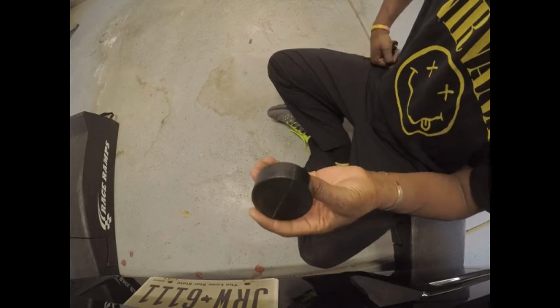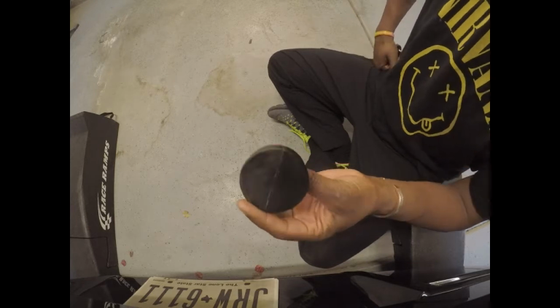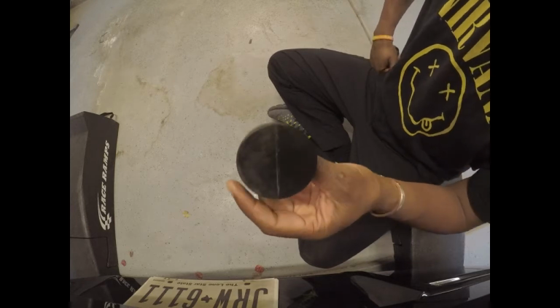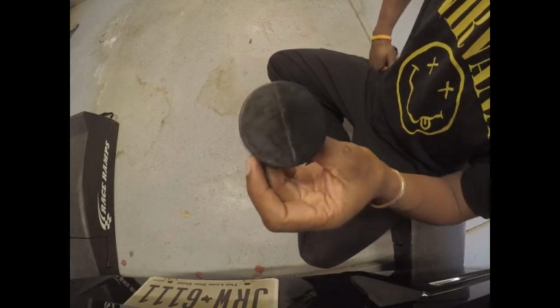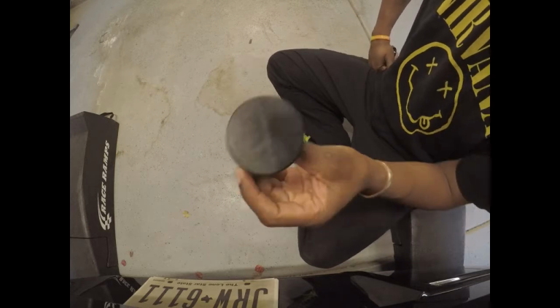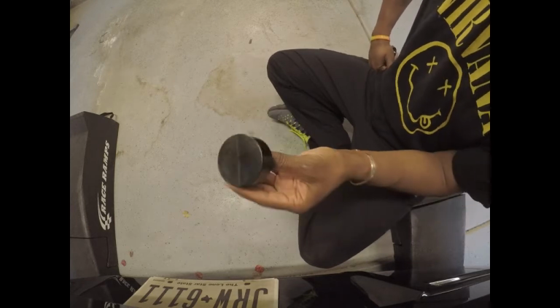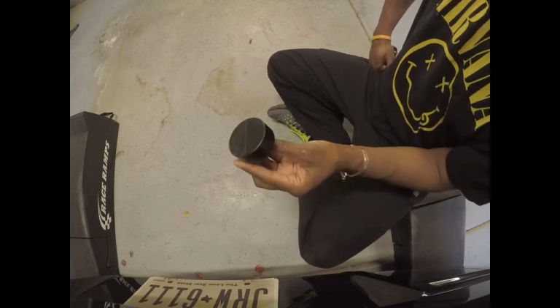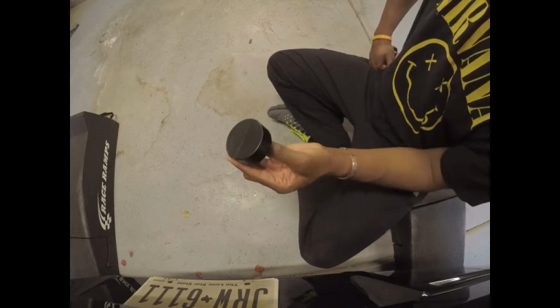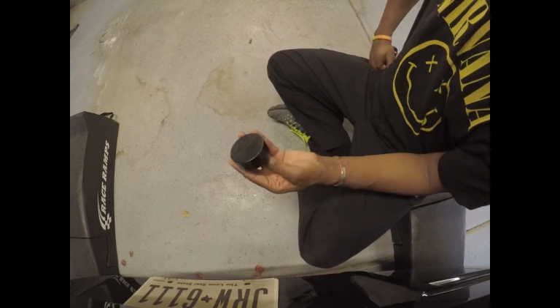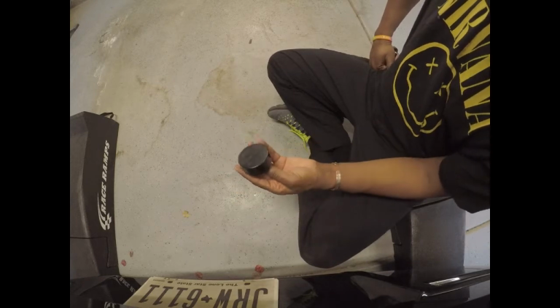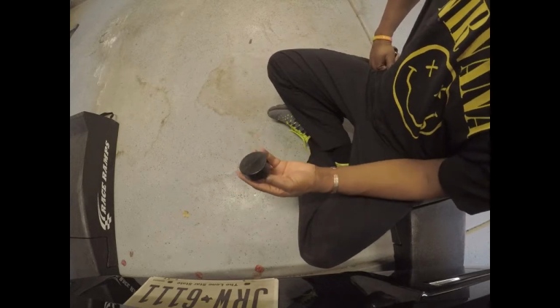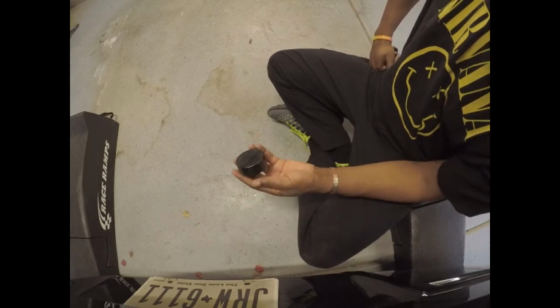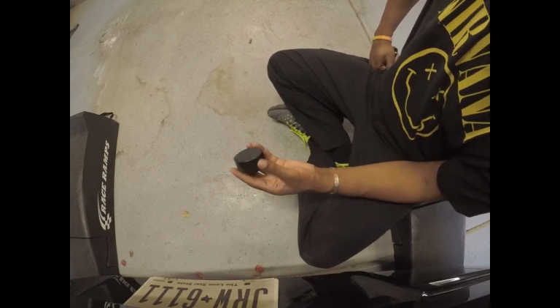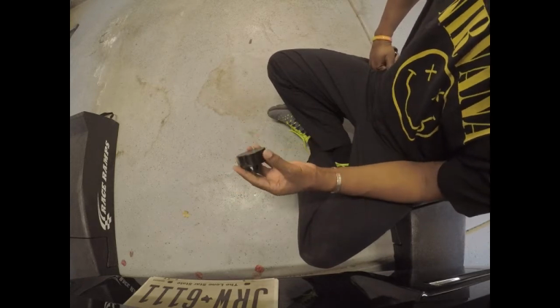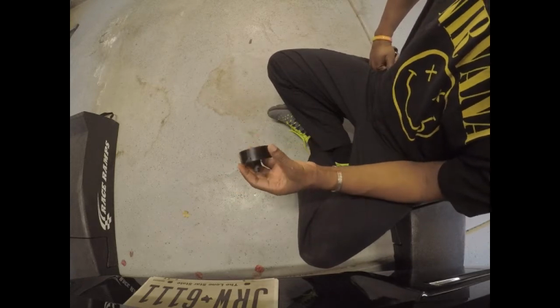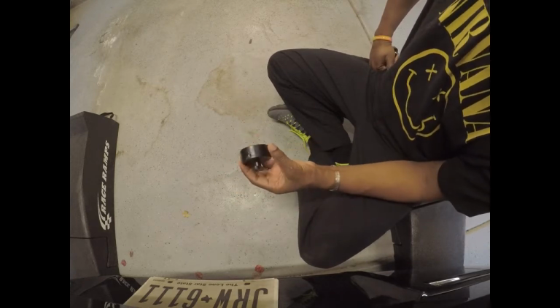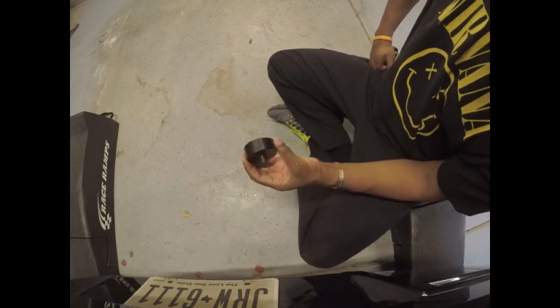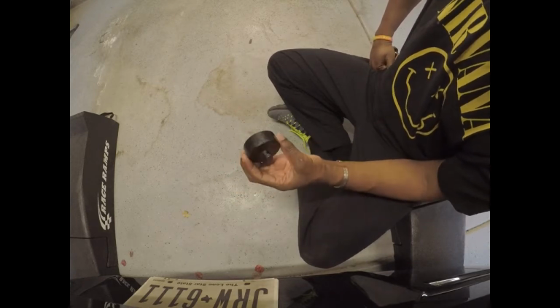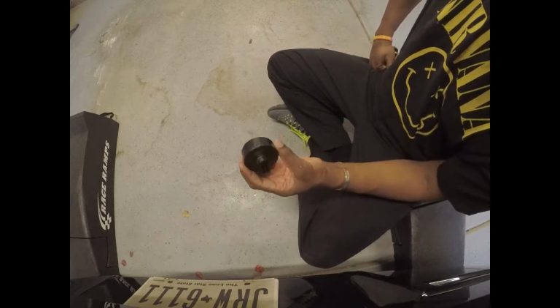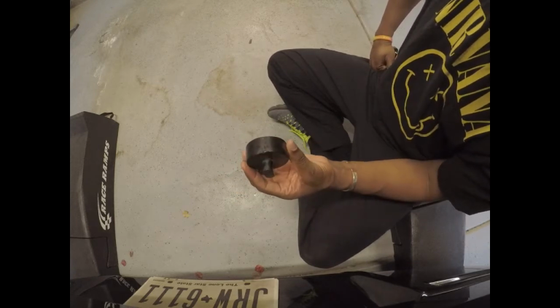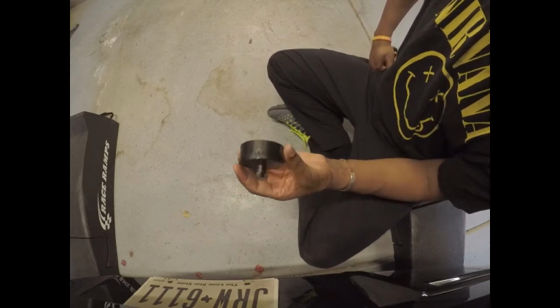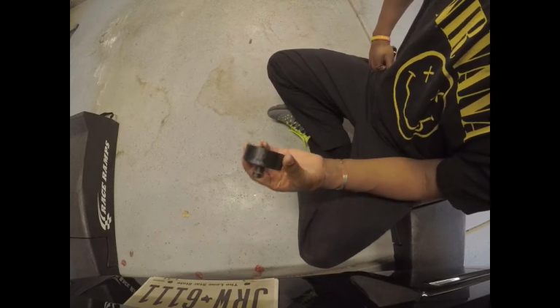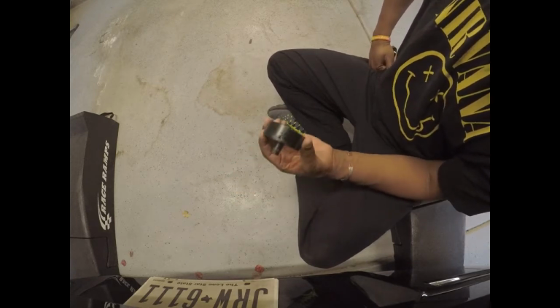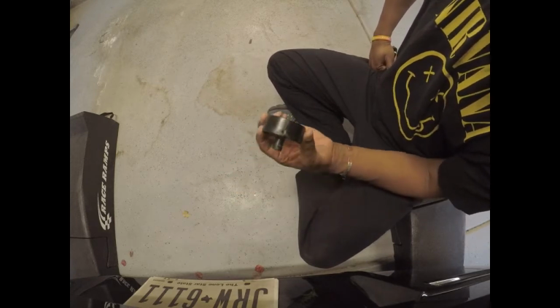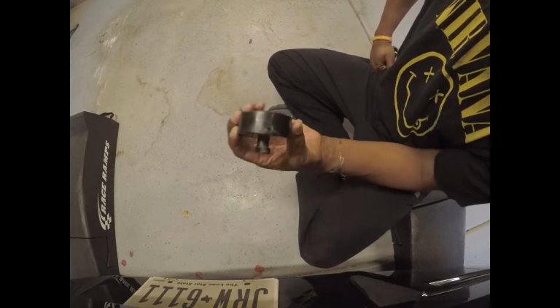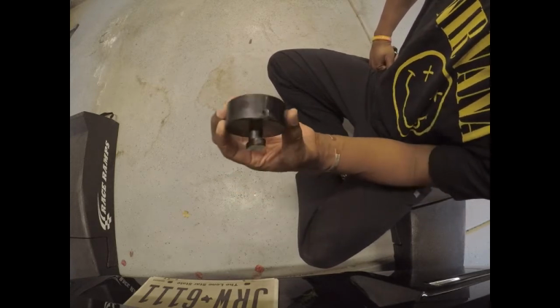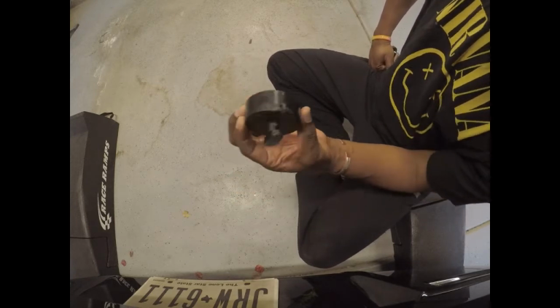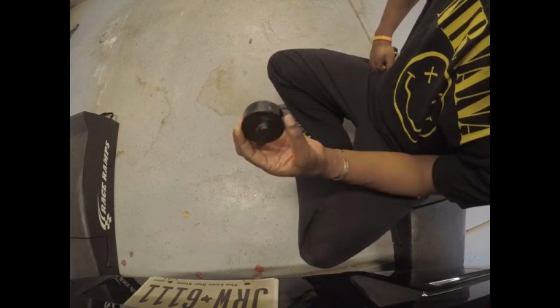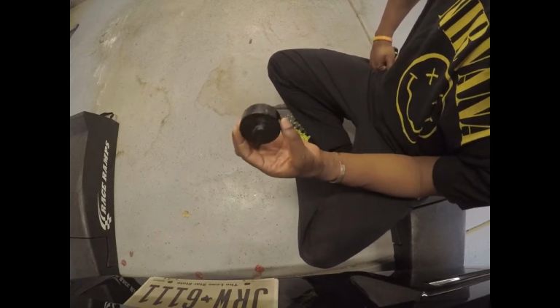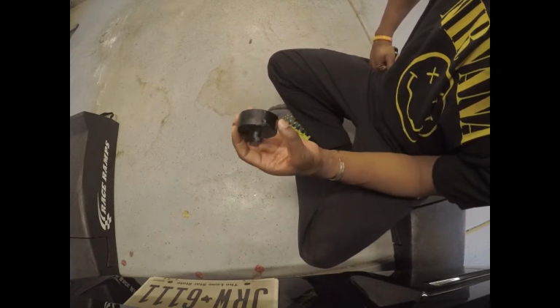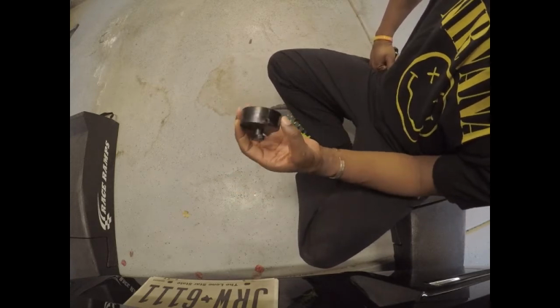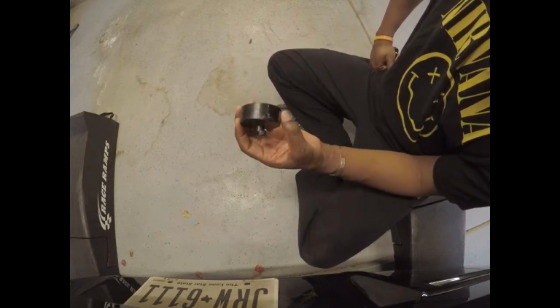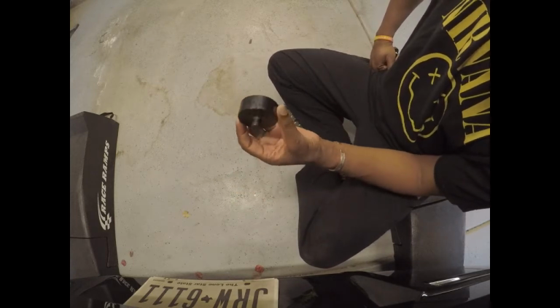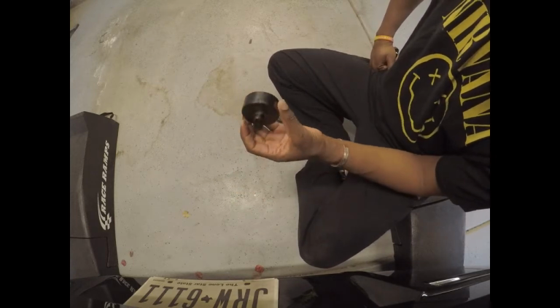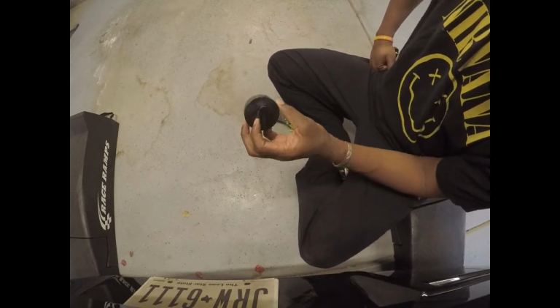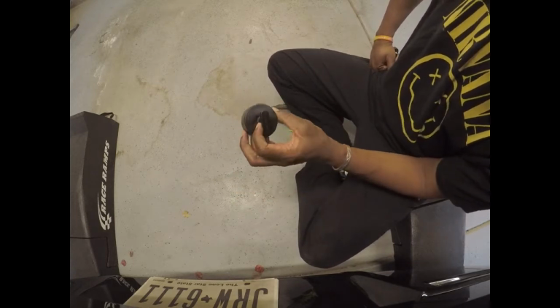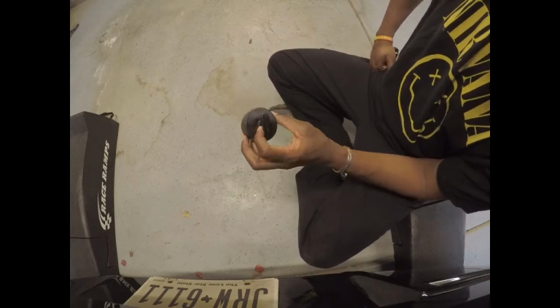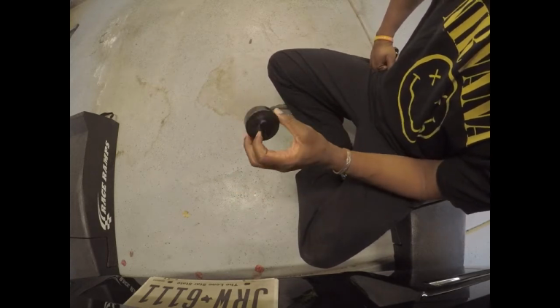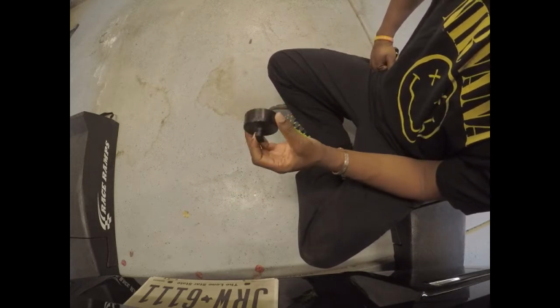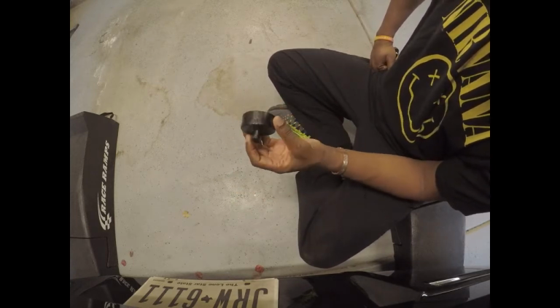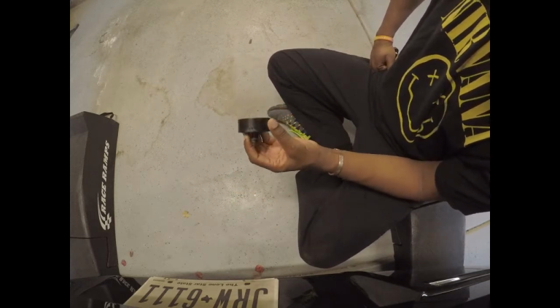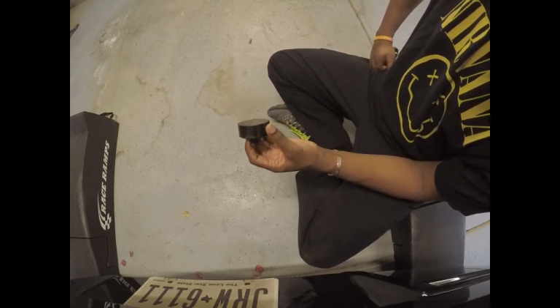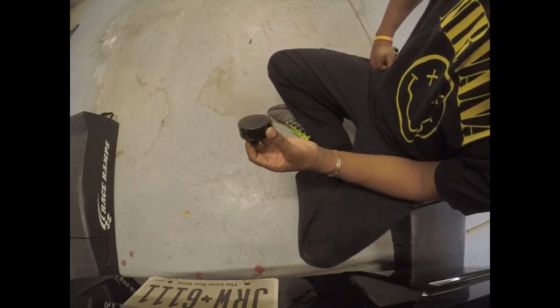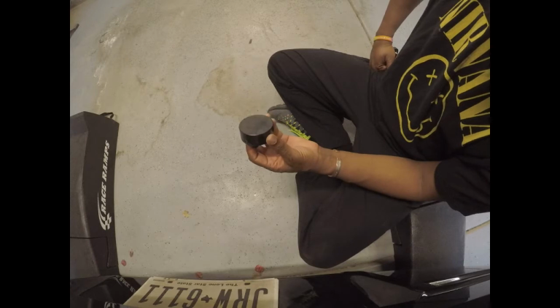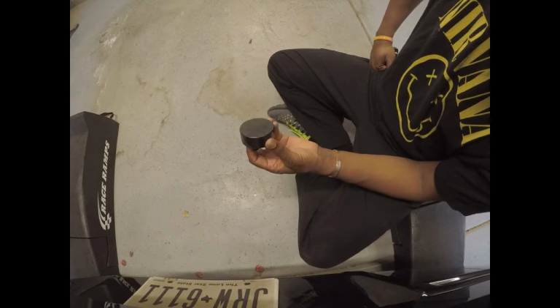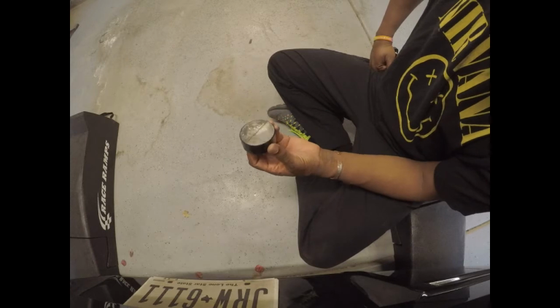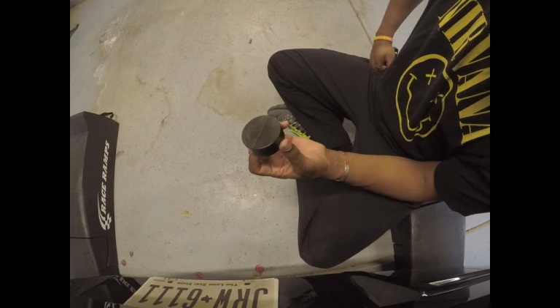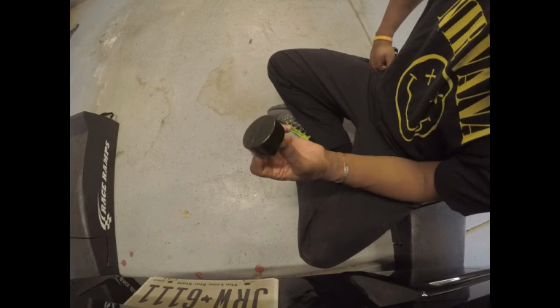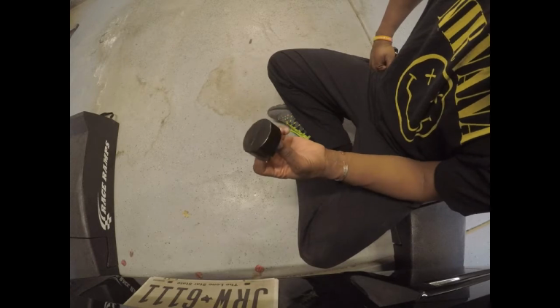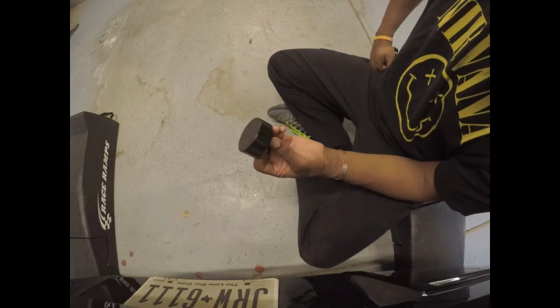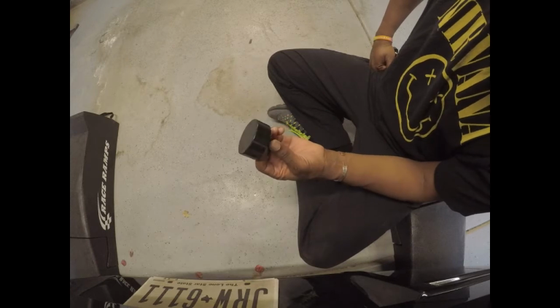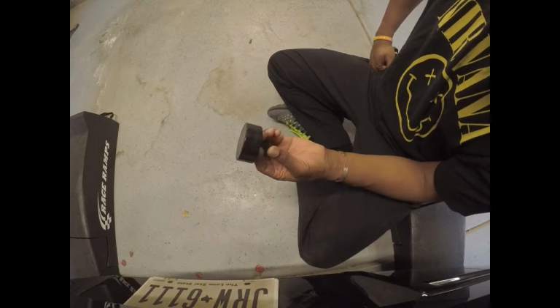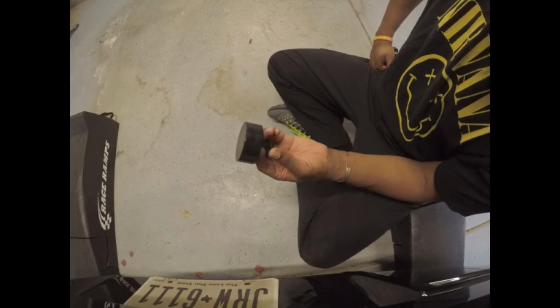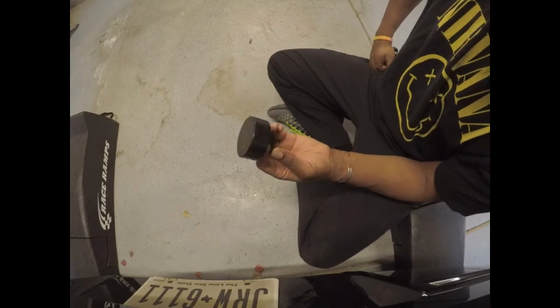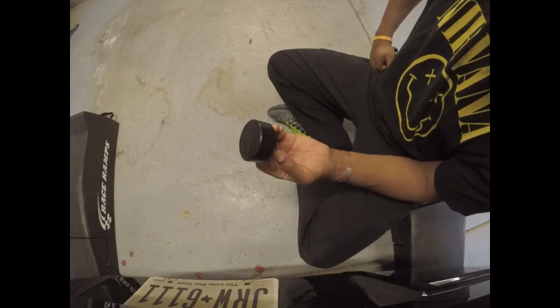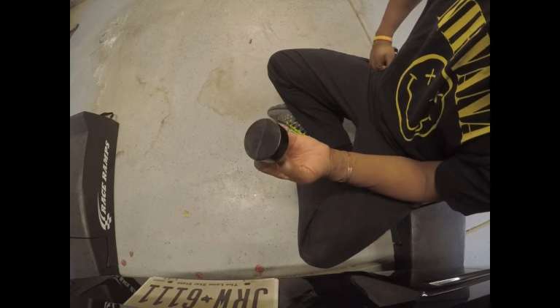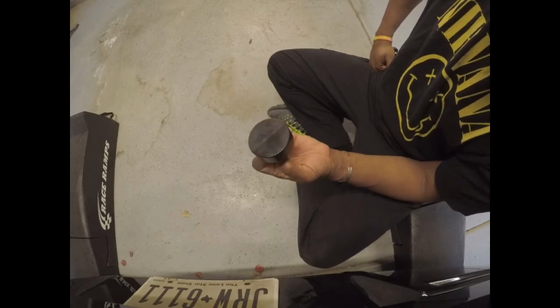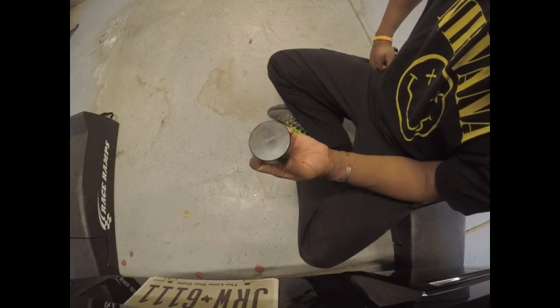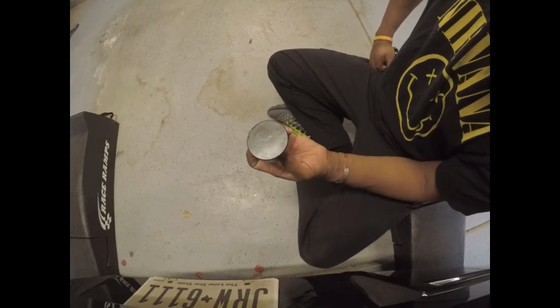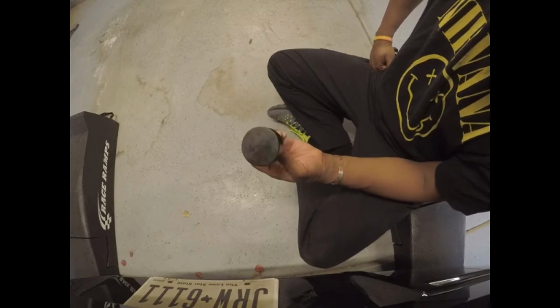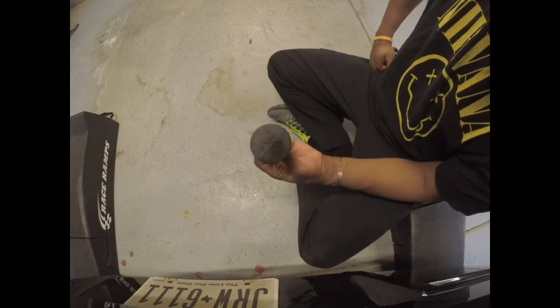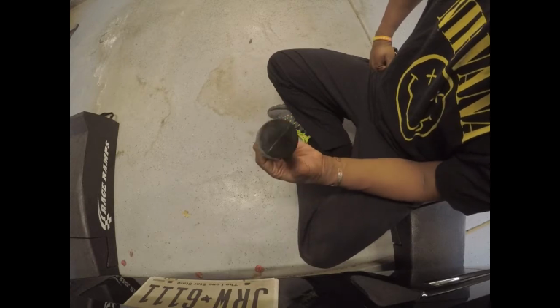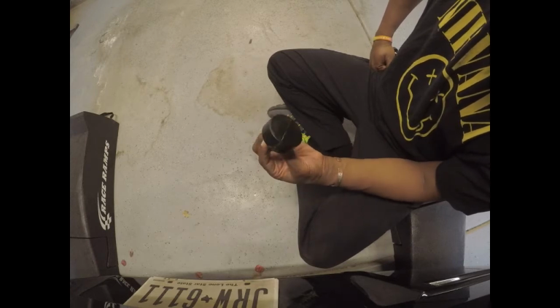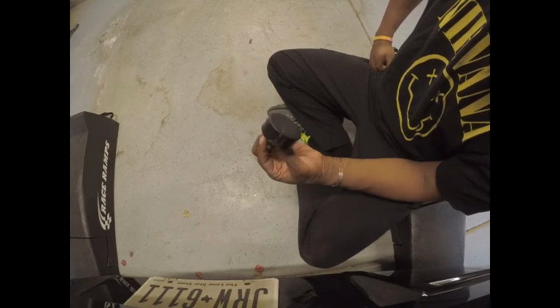I have these, and if you have a C7 Corvette you're going to know exactly what this is. And if you don't know, this is a jacking puck.